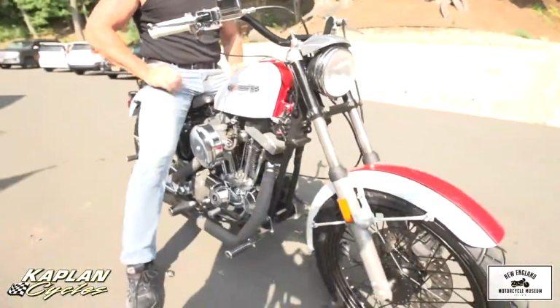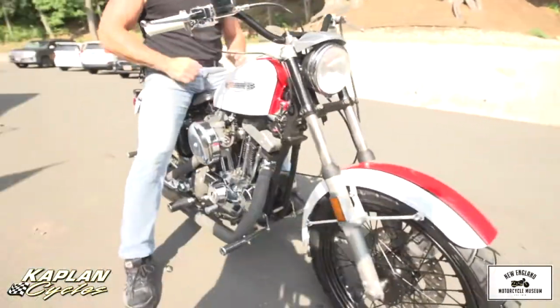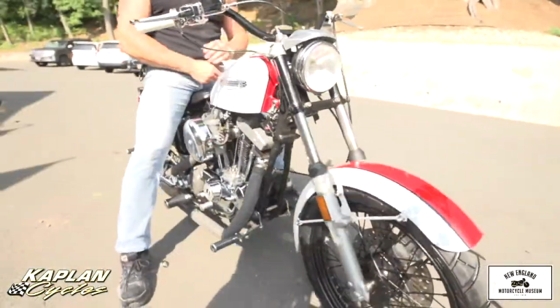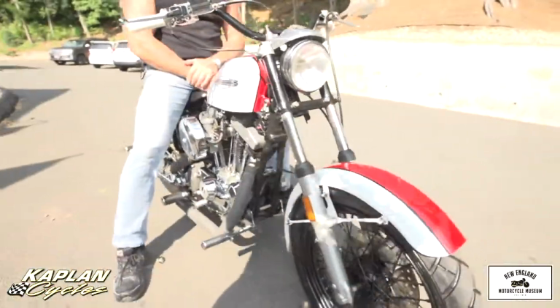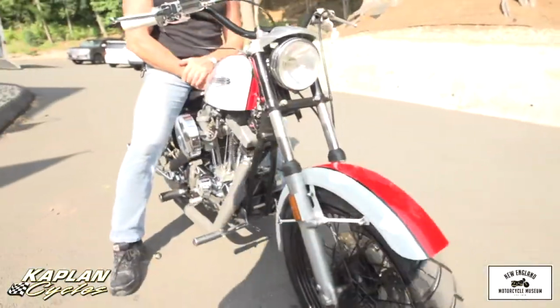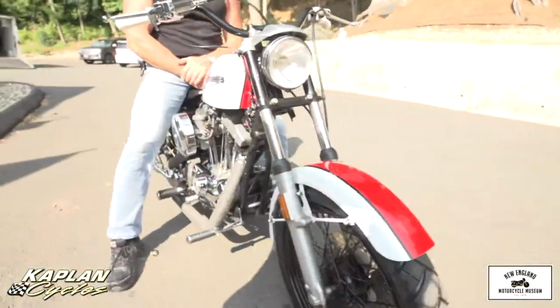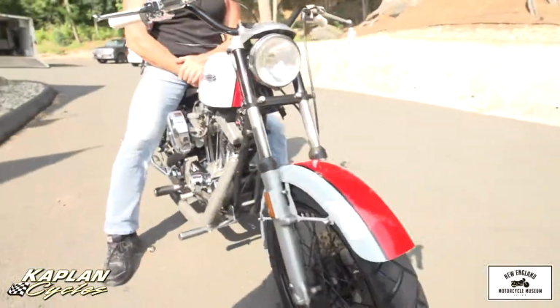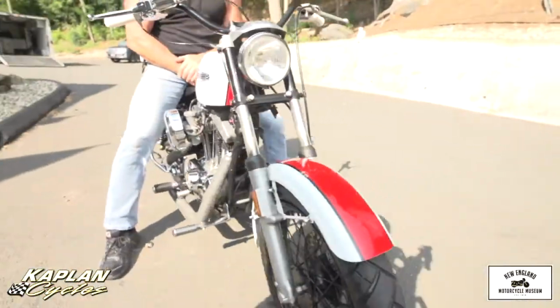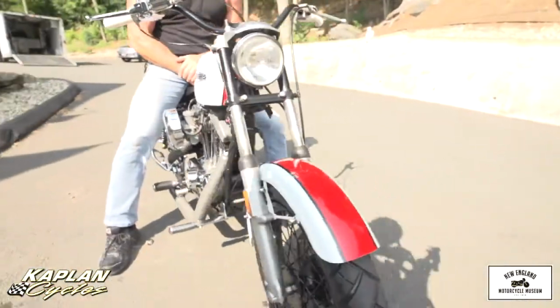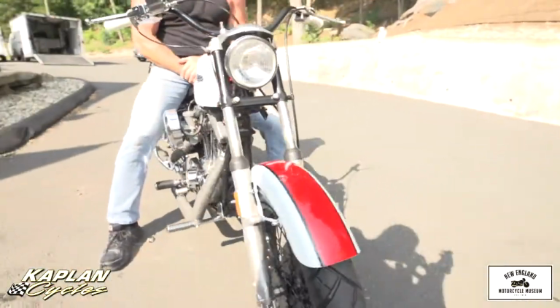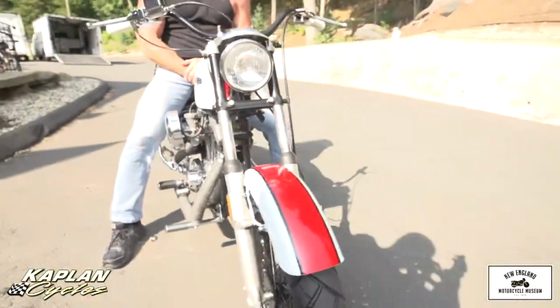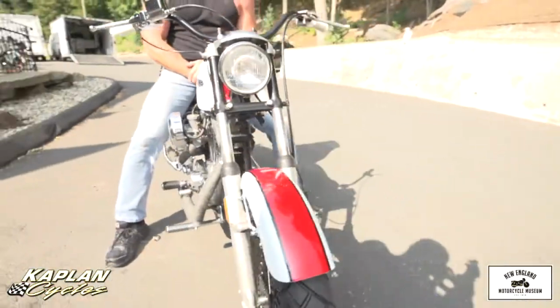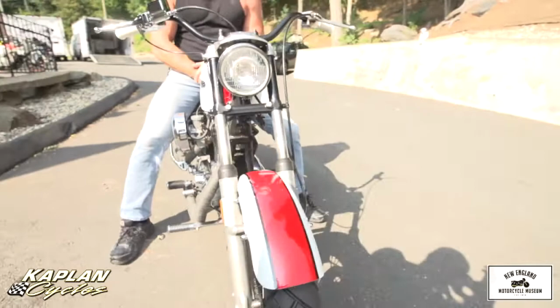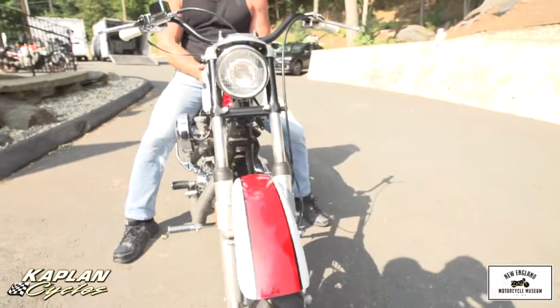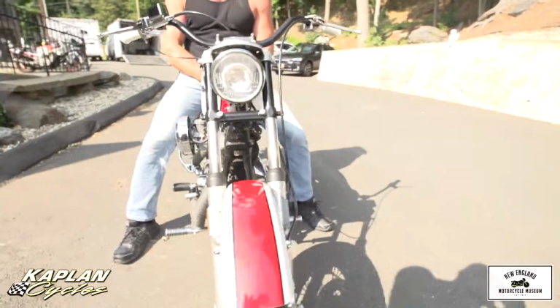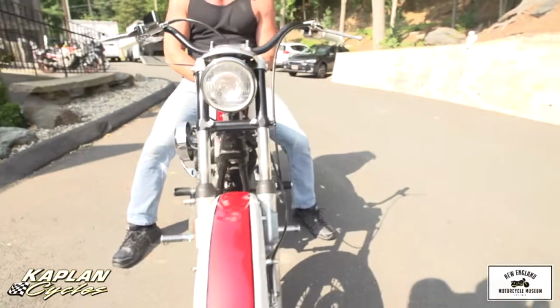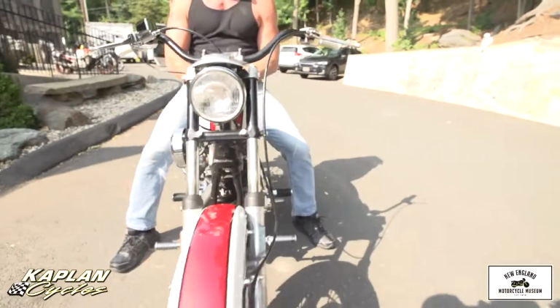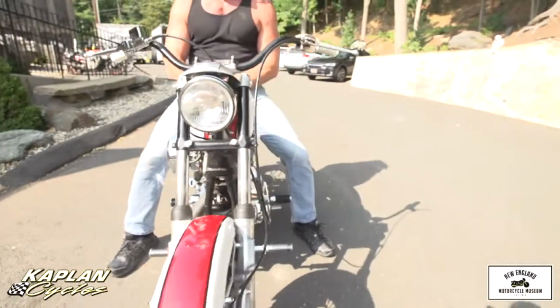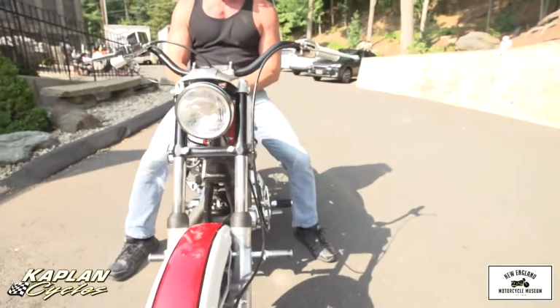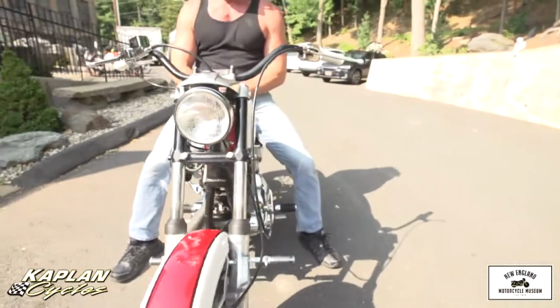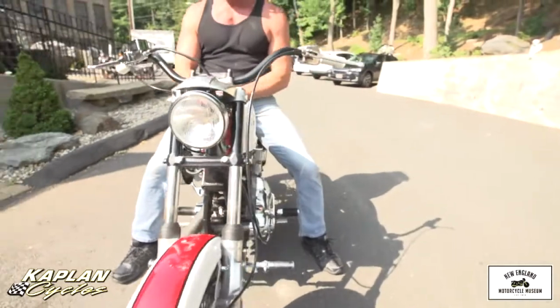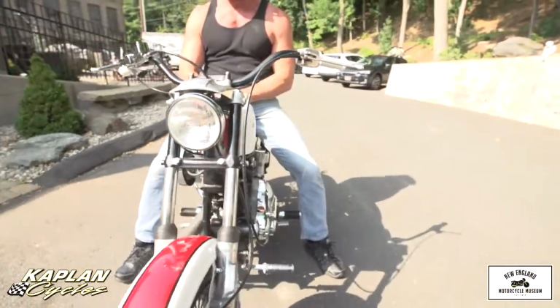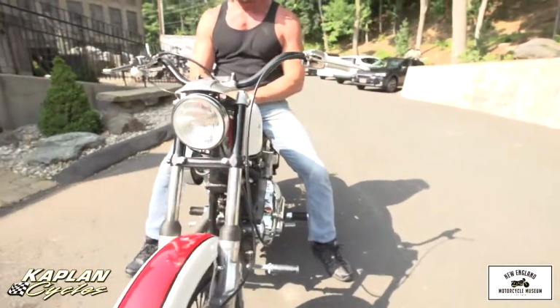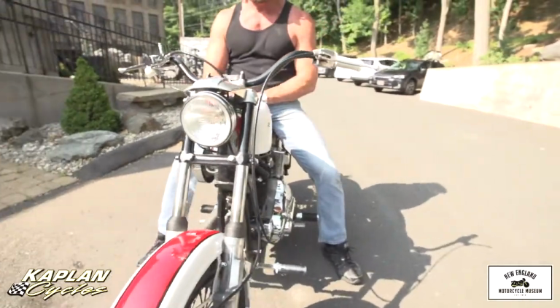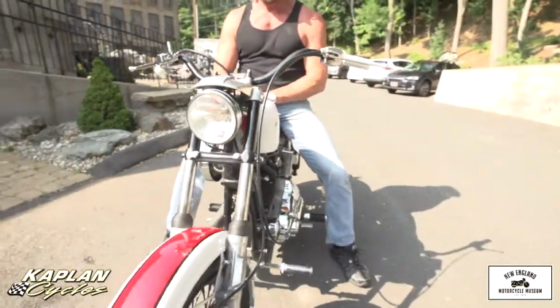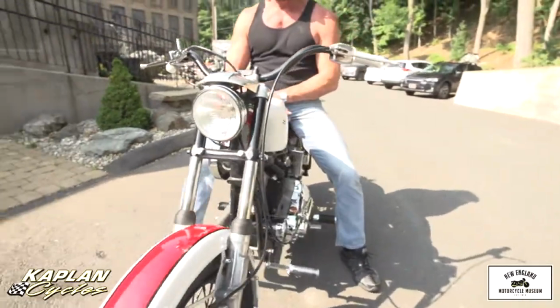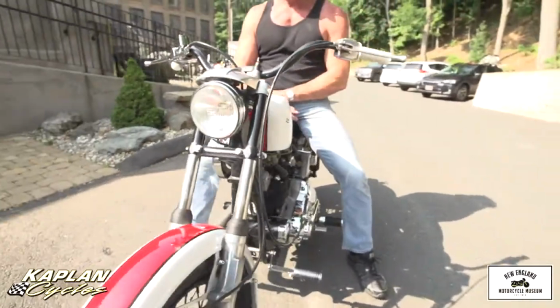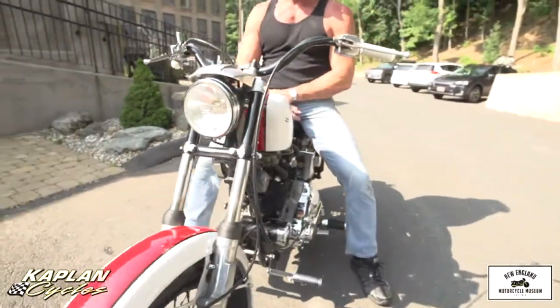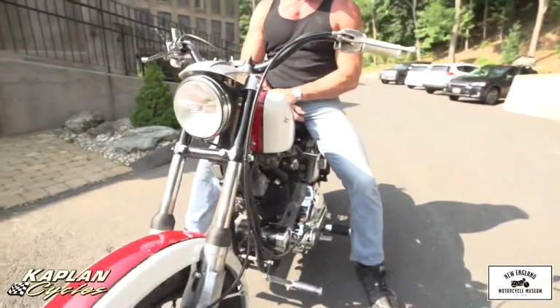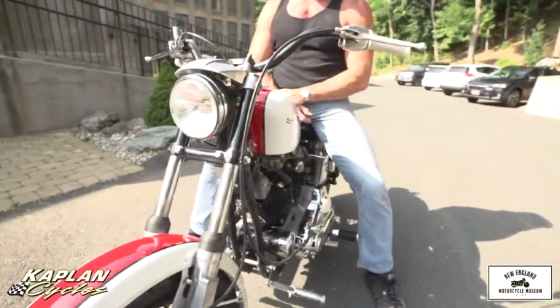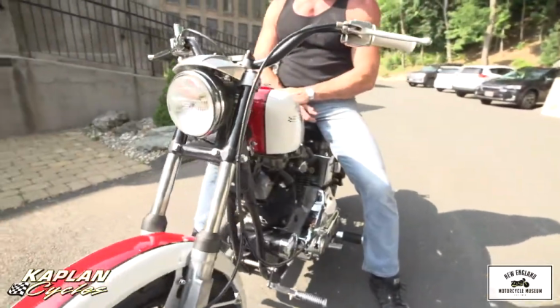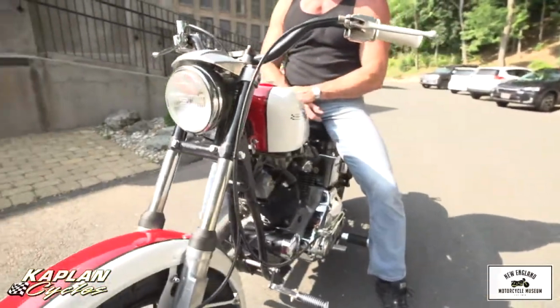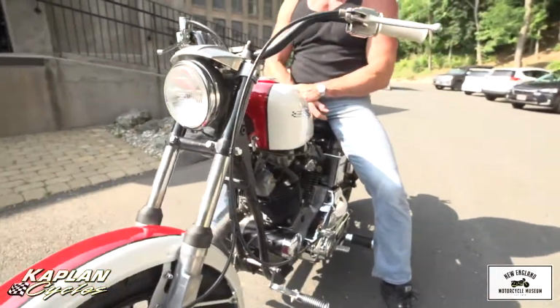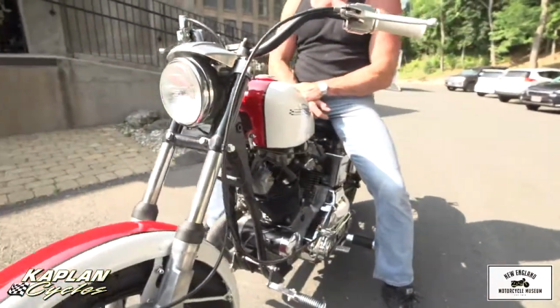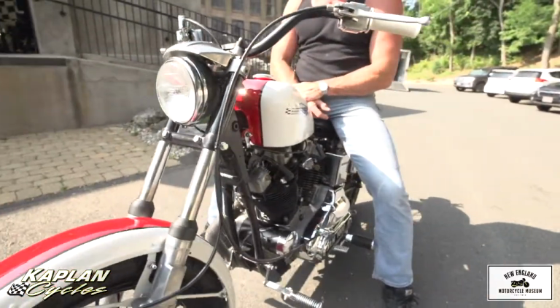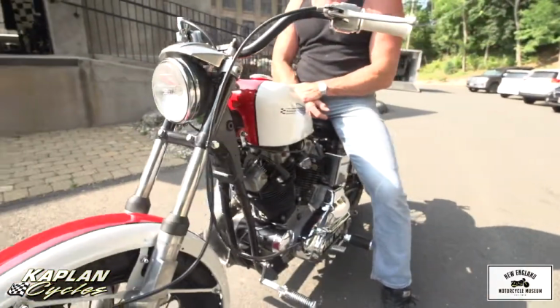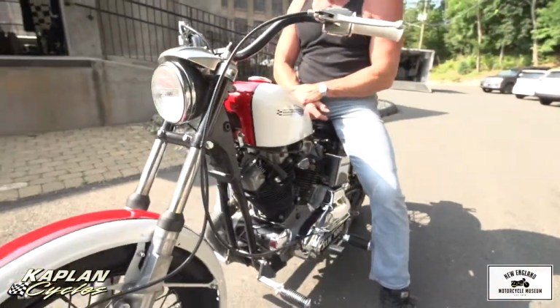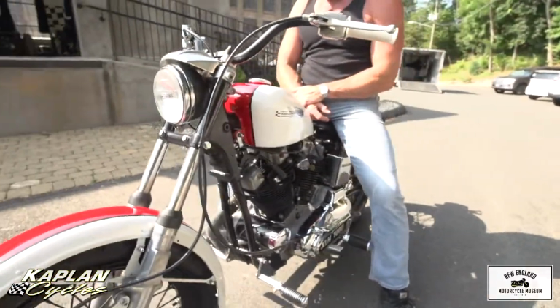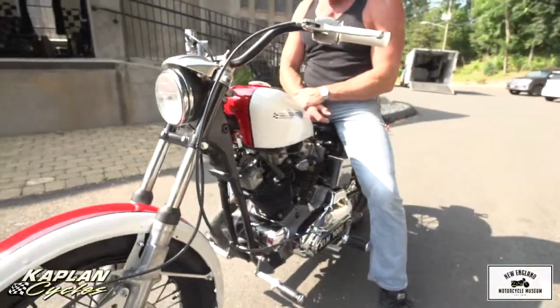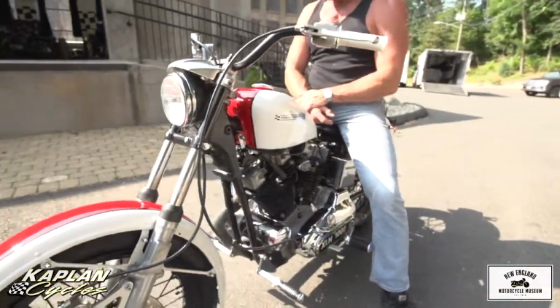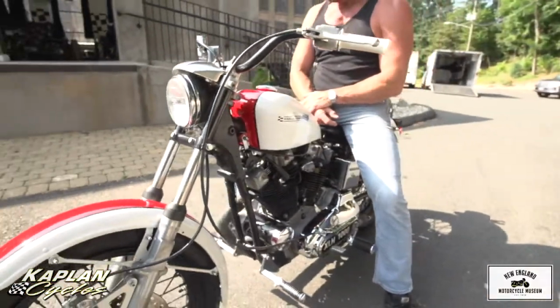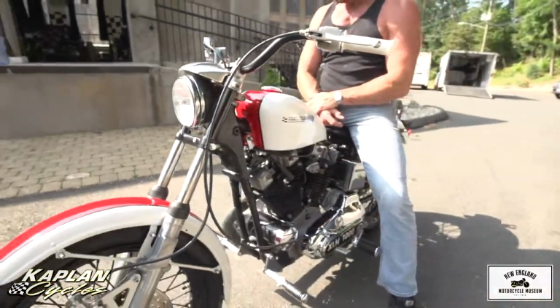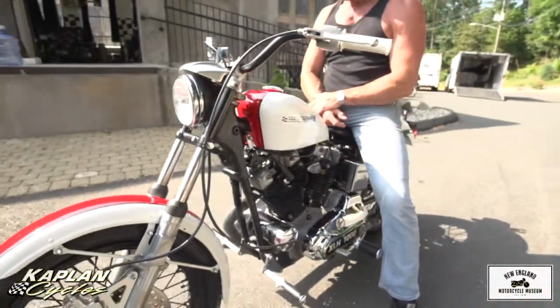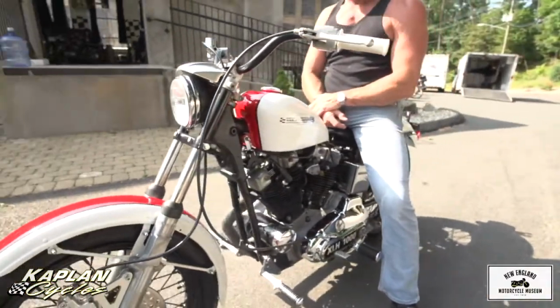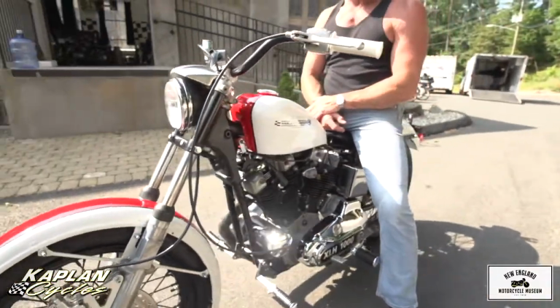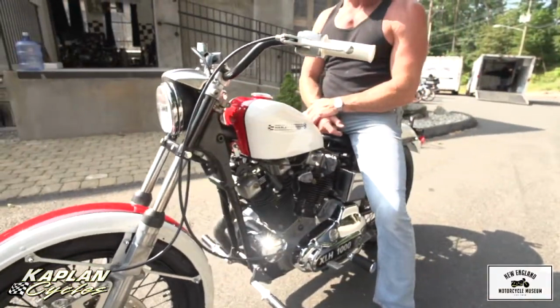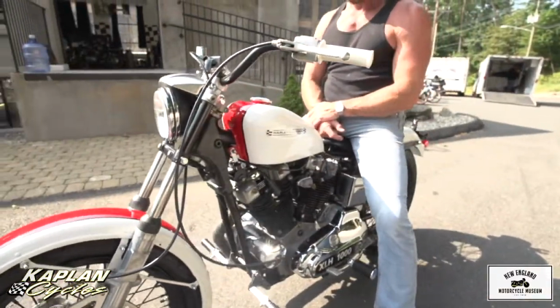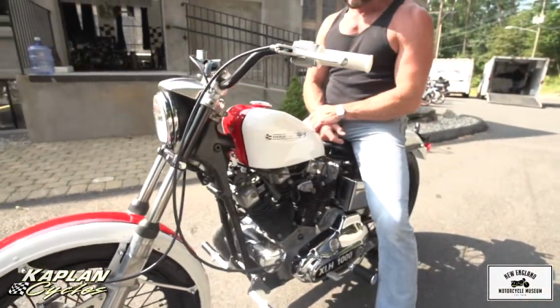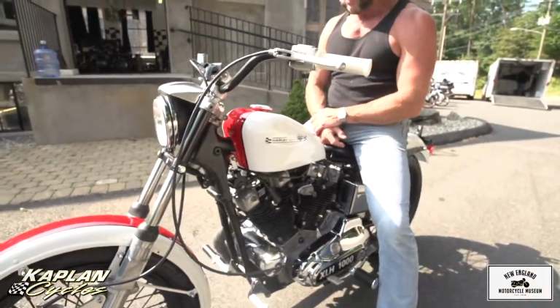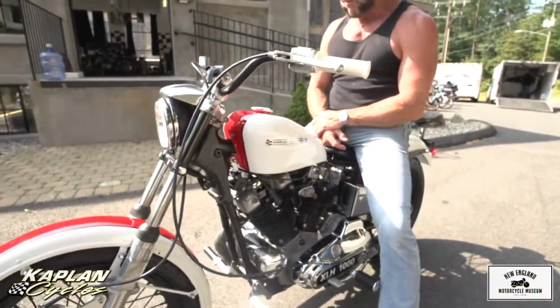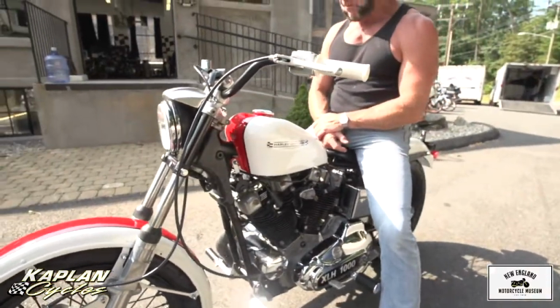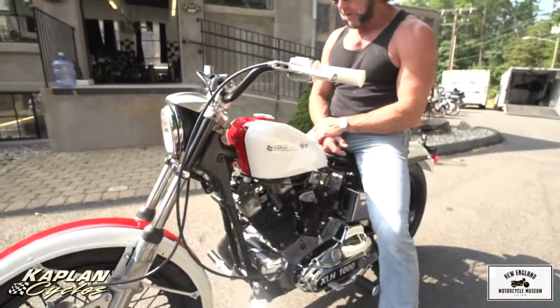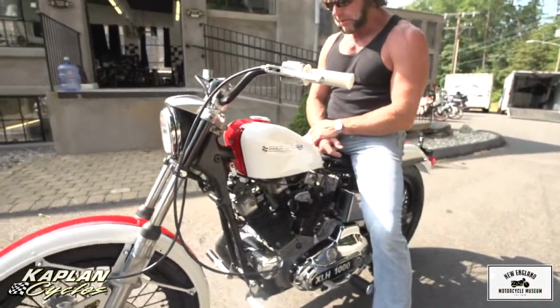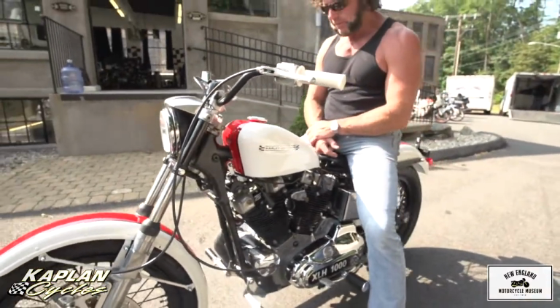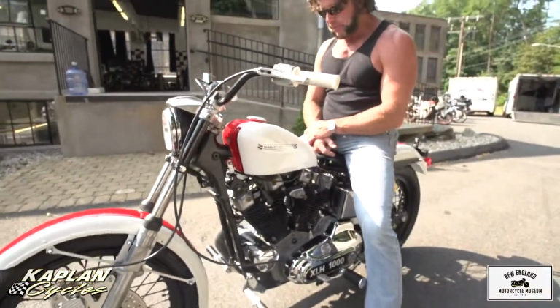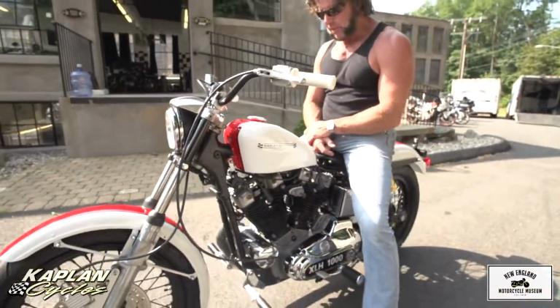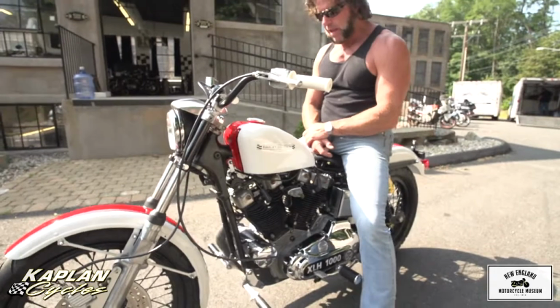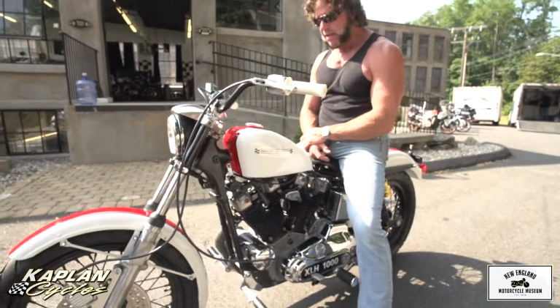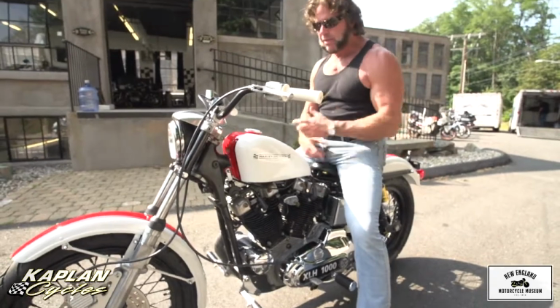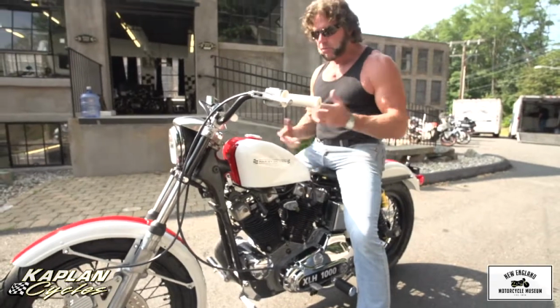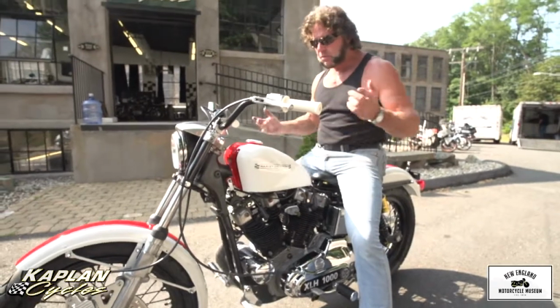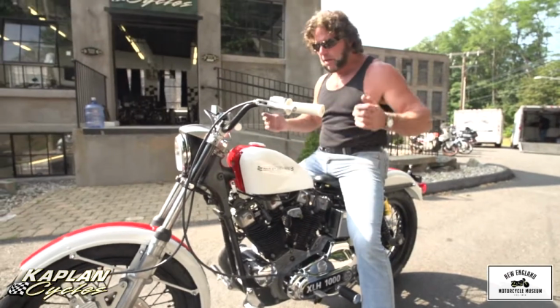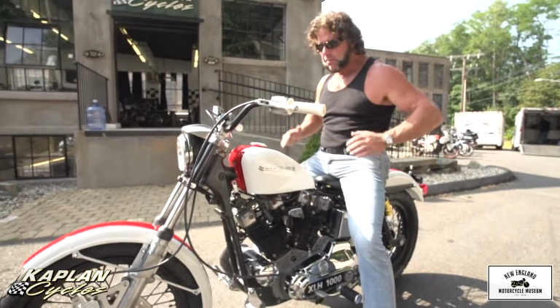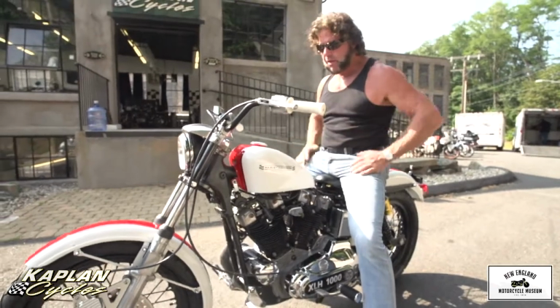I just took it for a little test ride and everybody was mad at me when I got back. They were like, 'Where'd you go?' Well, I couldn't stop — I was having fun, and that's what it's all about.